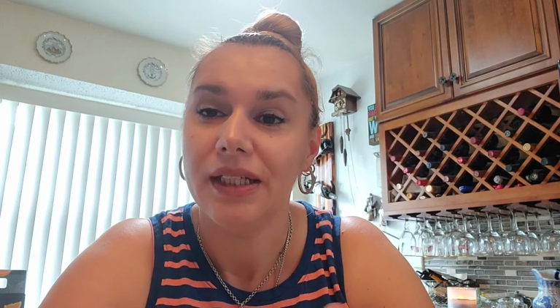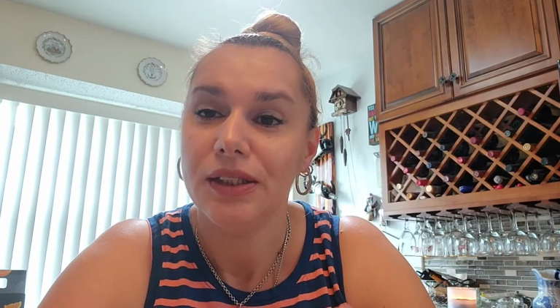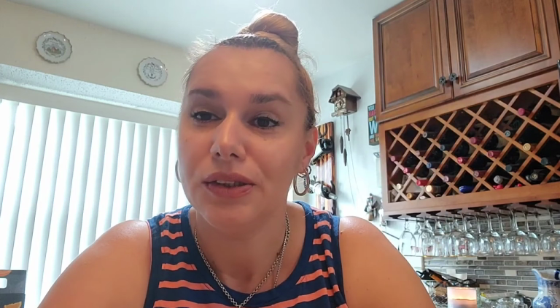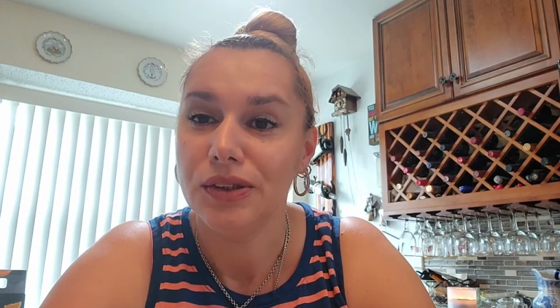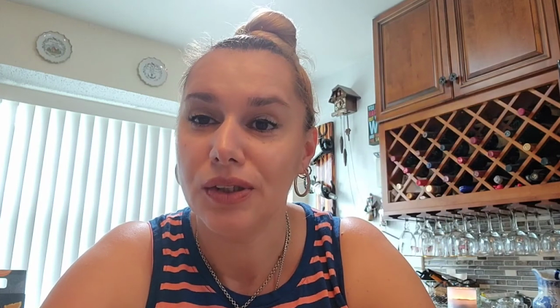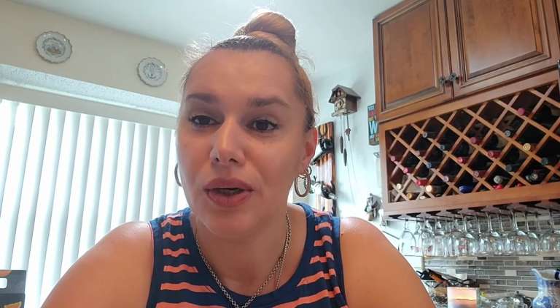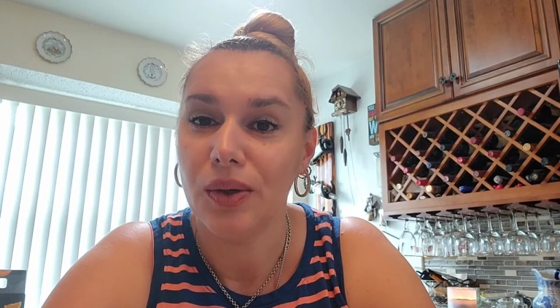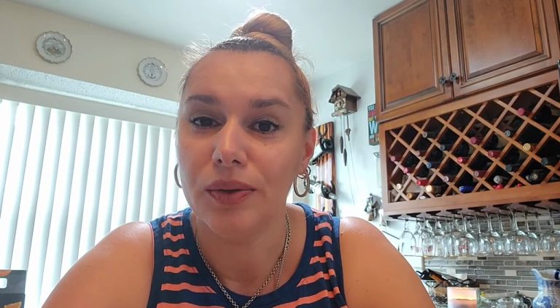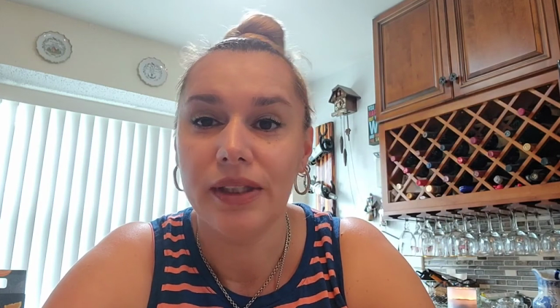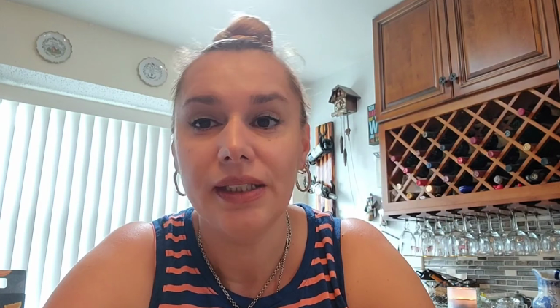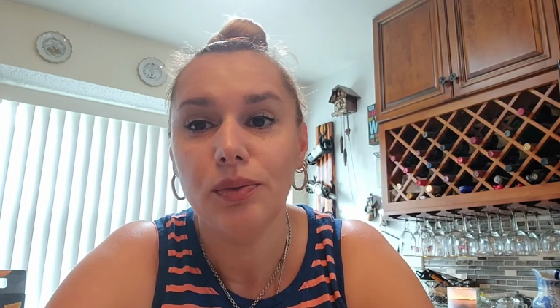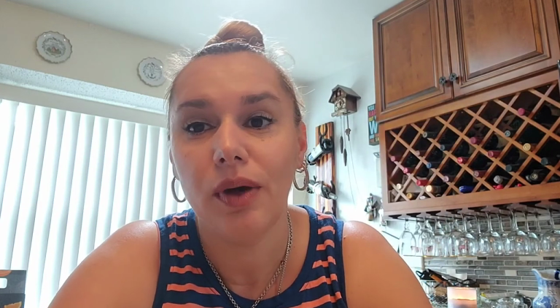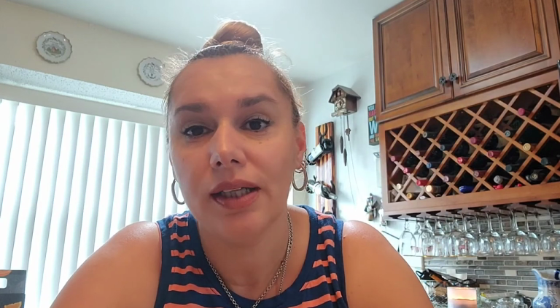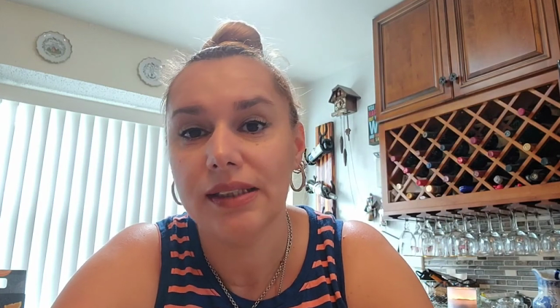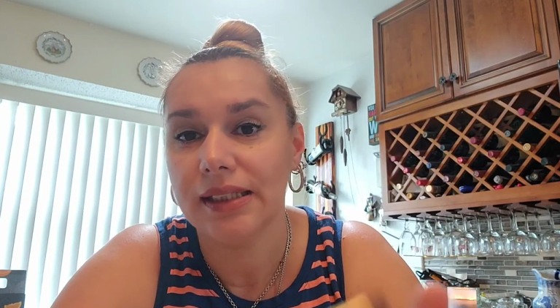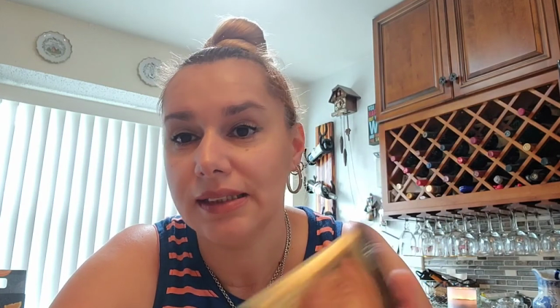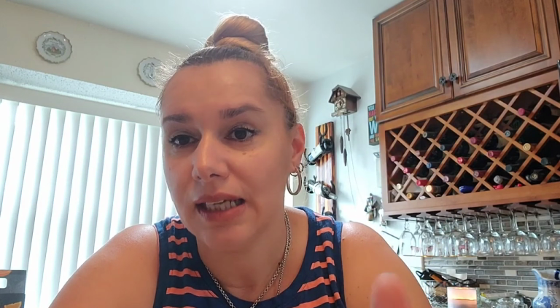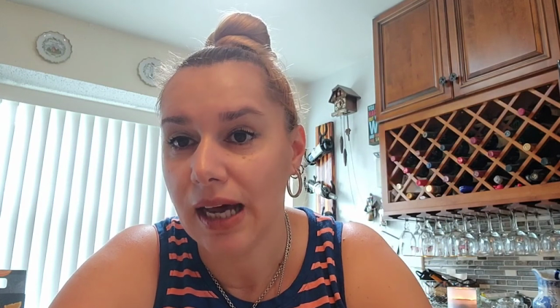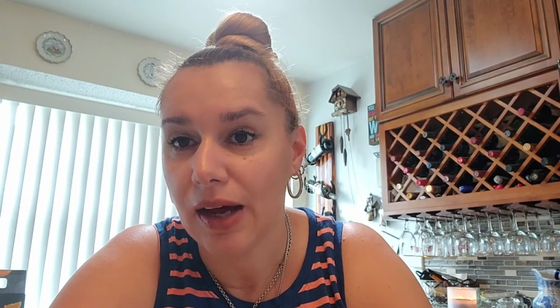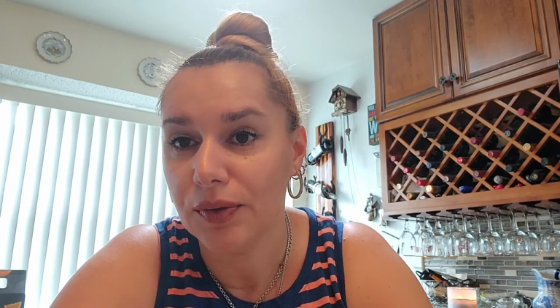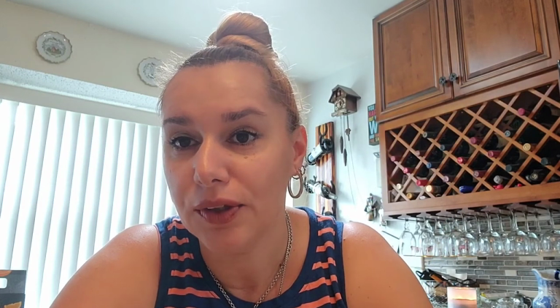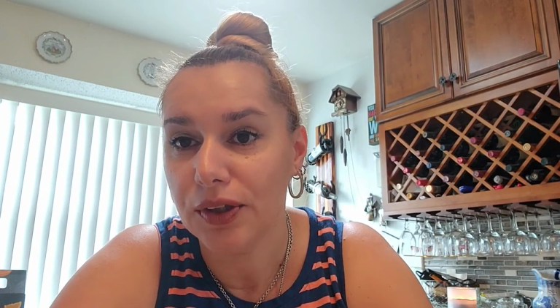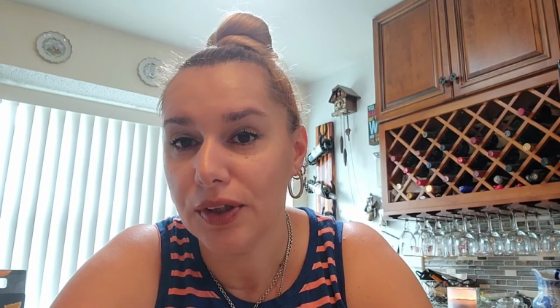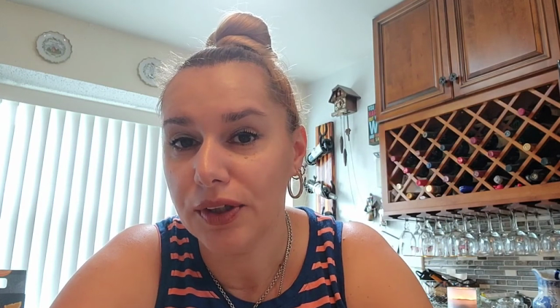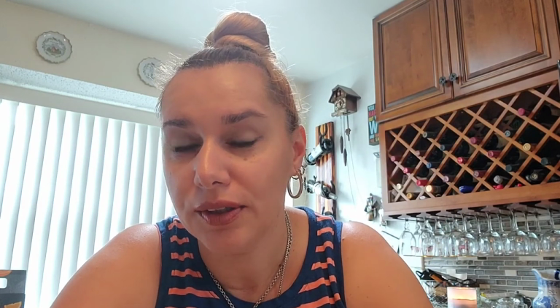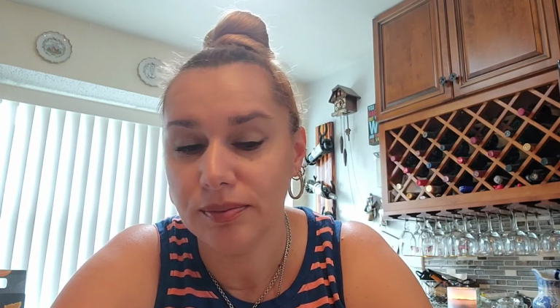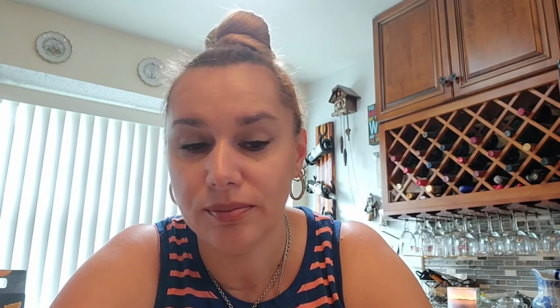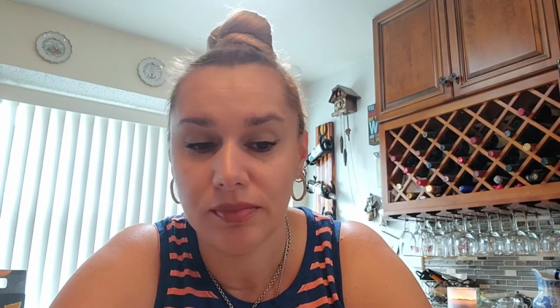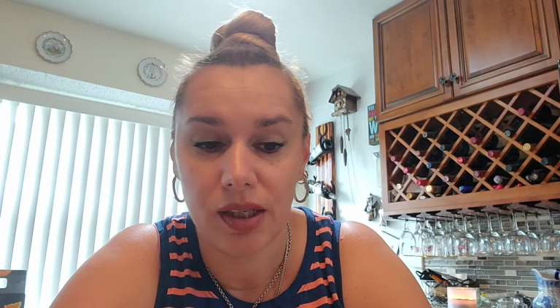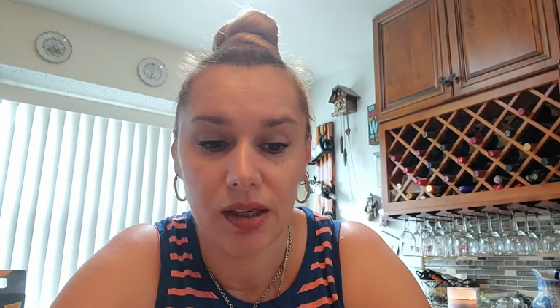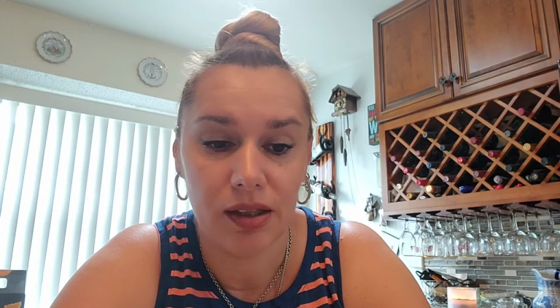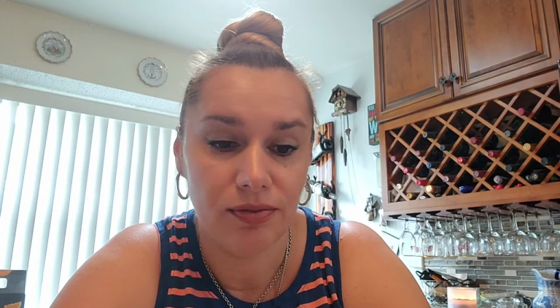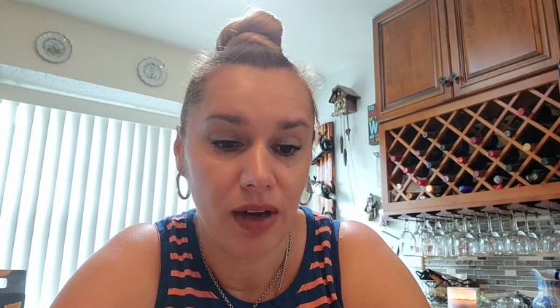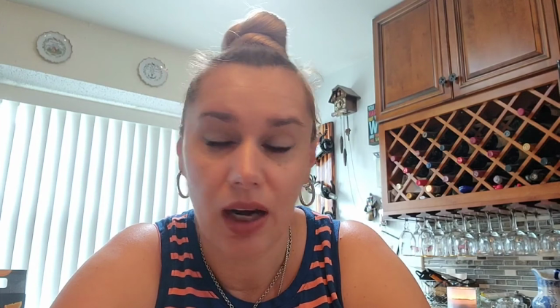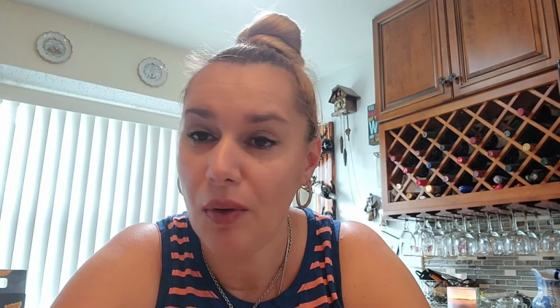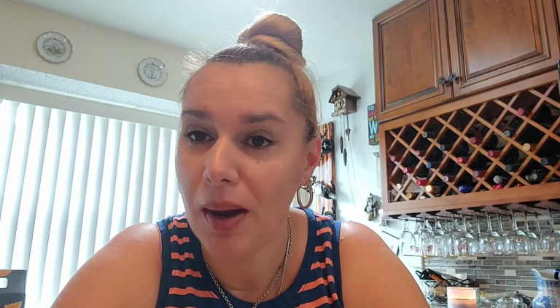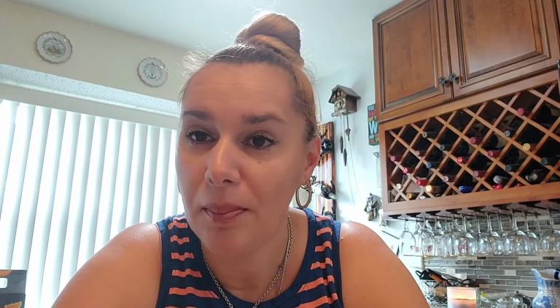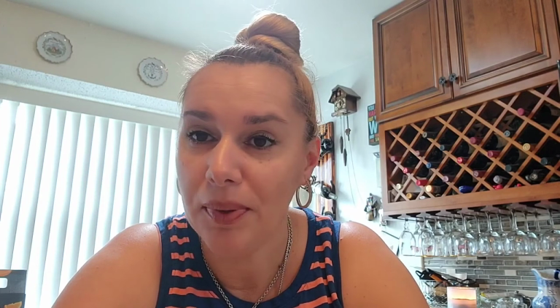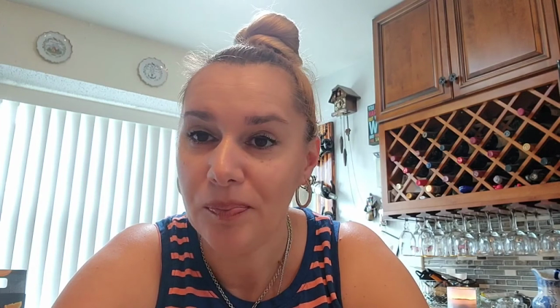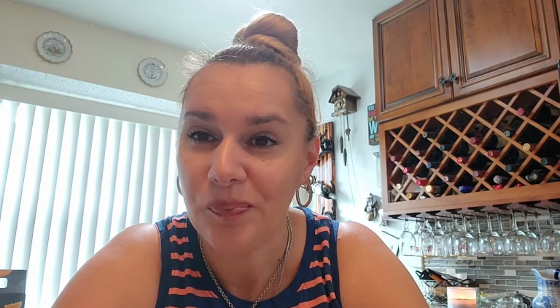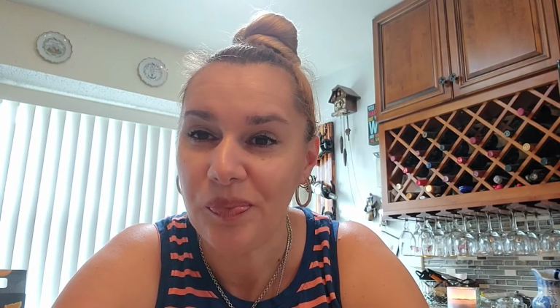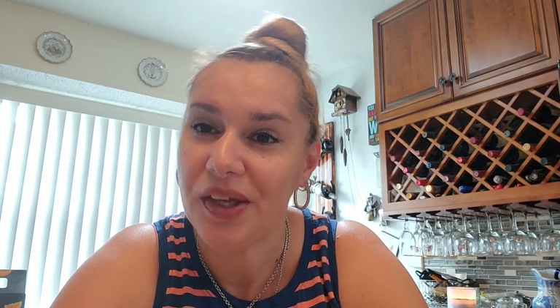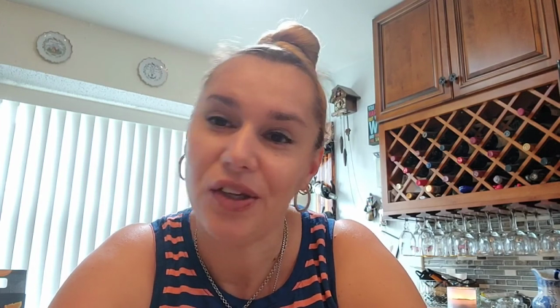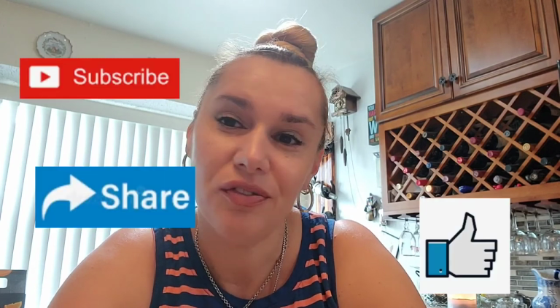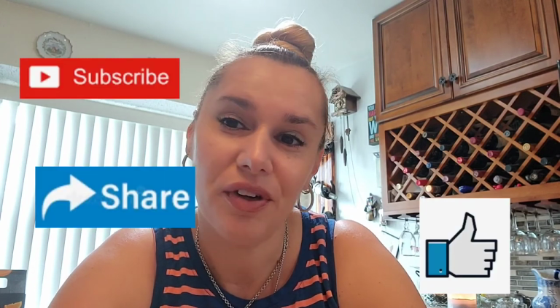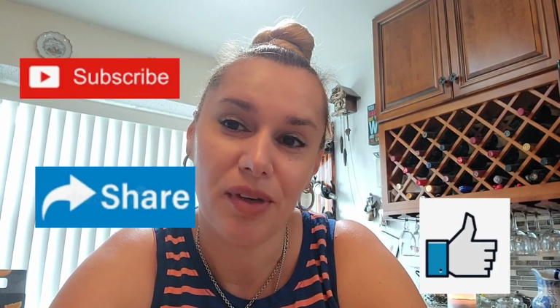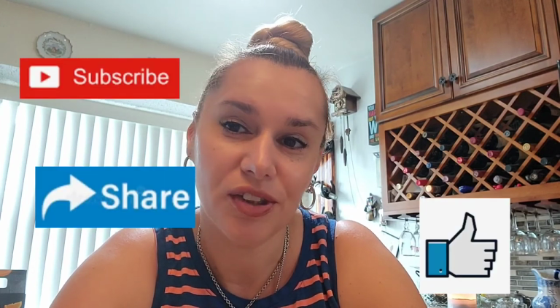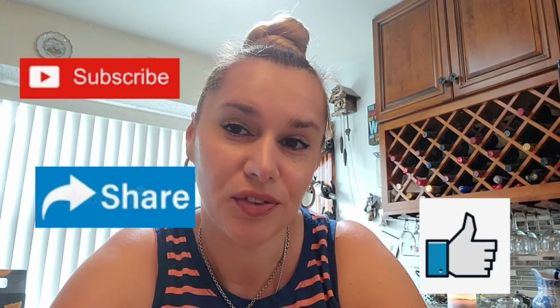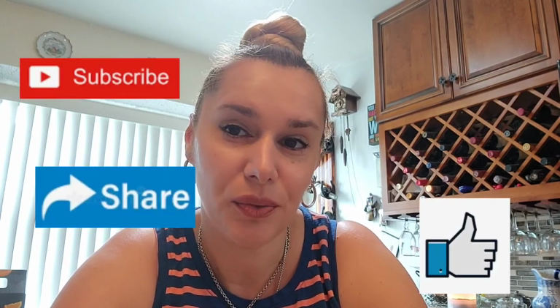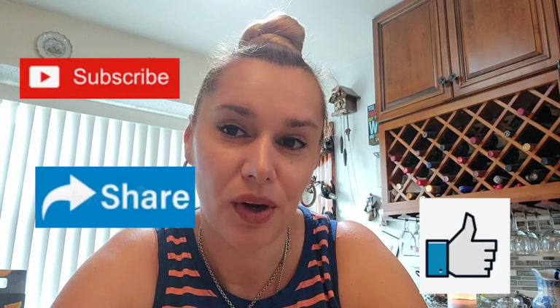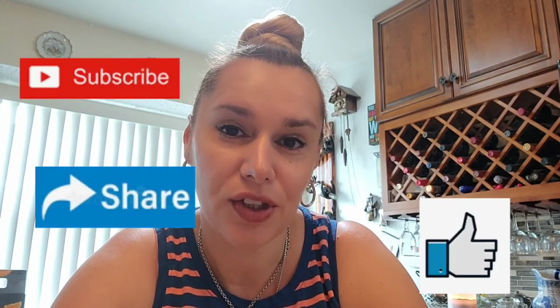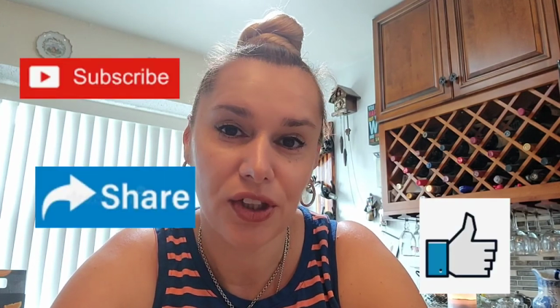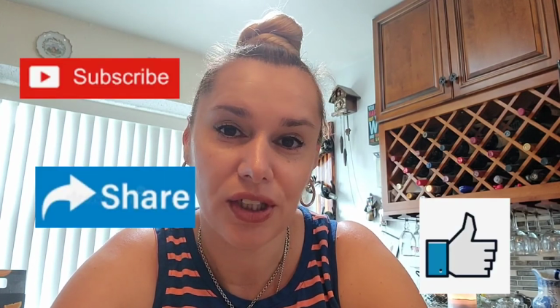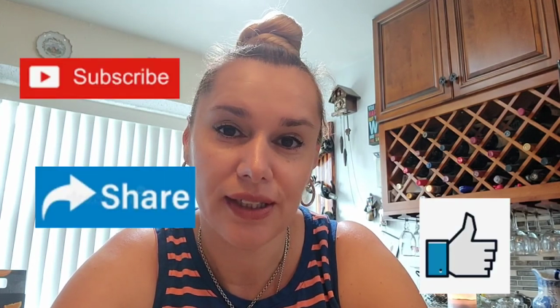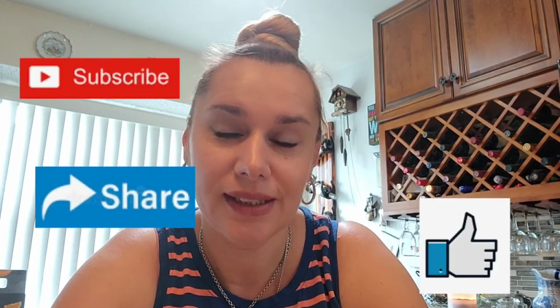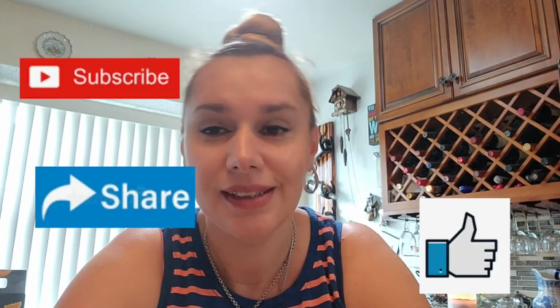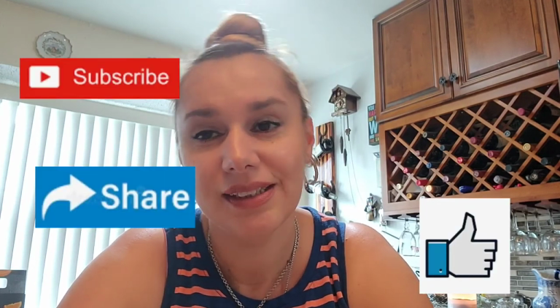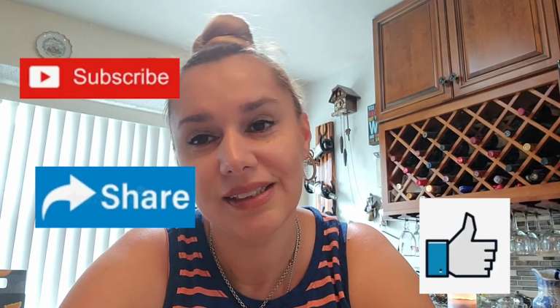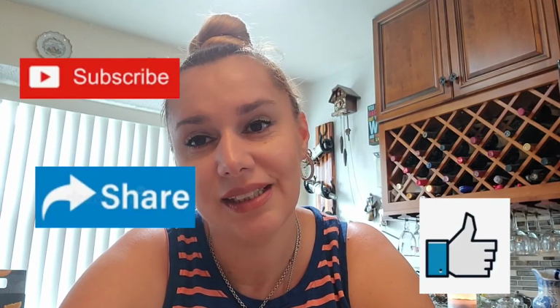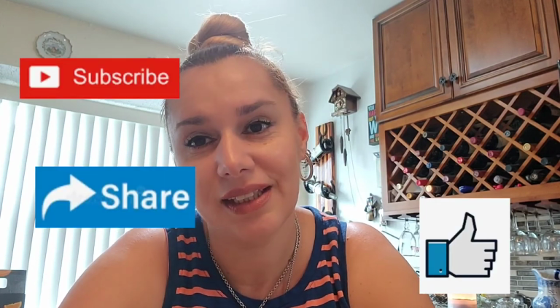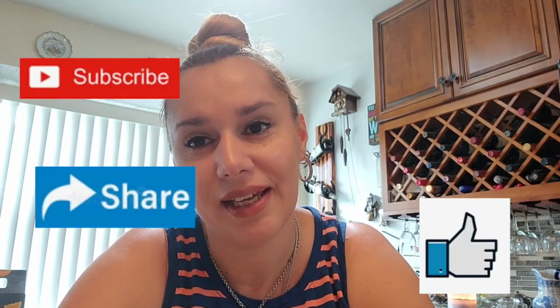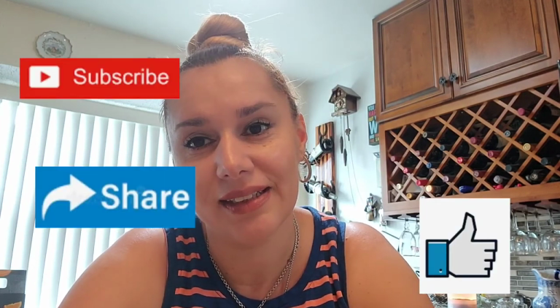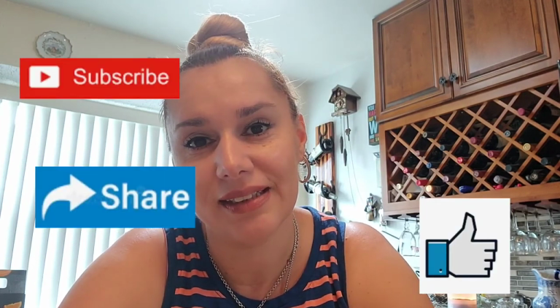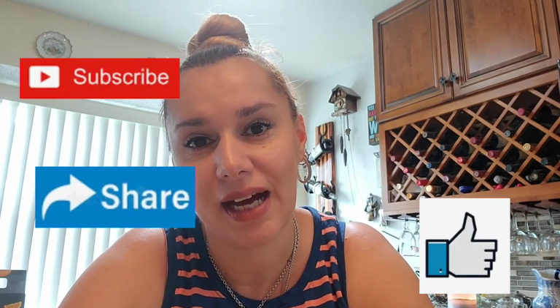So this was the Estee Lauder follow-up. Thank you very much for watching — till next time!